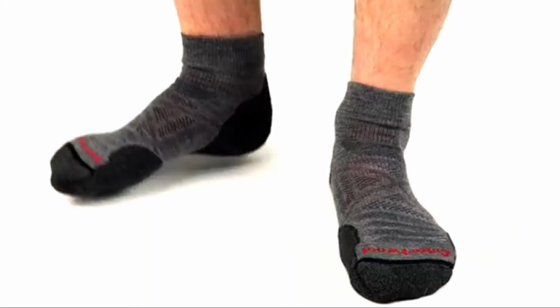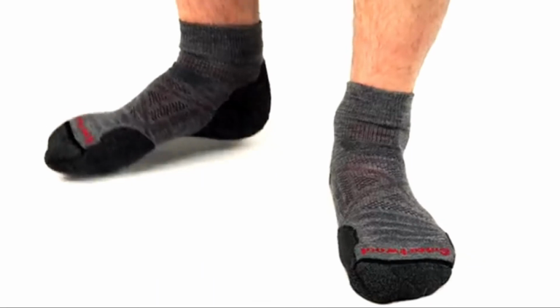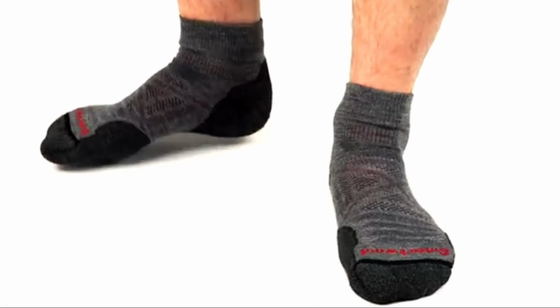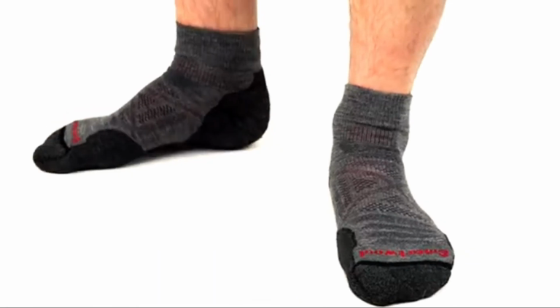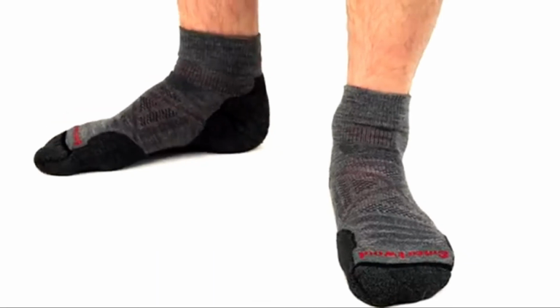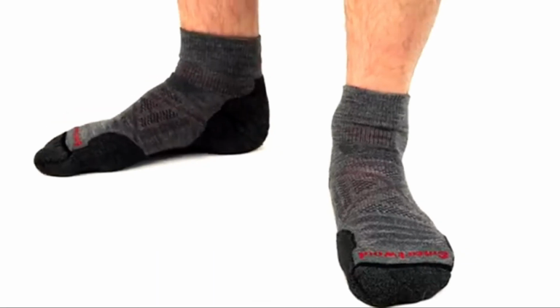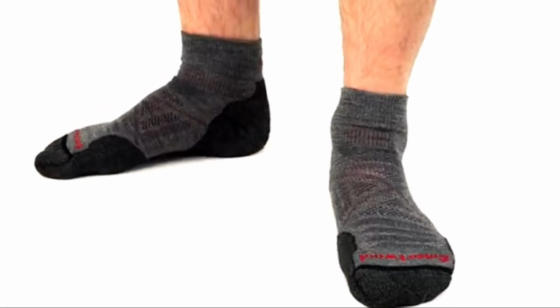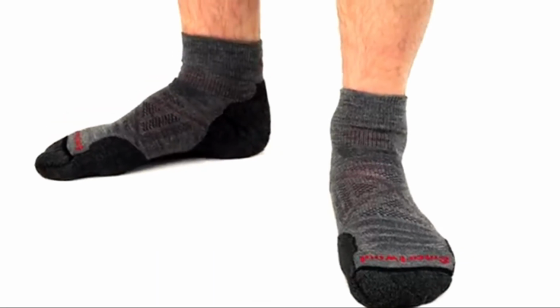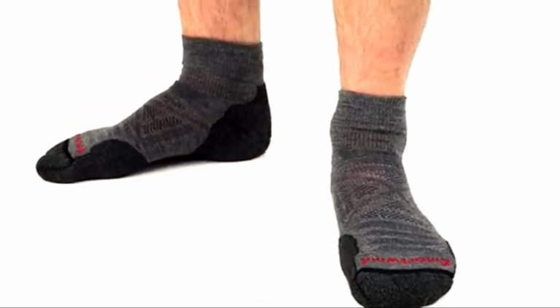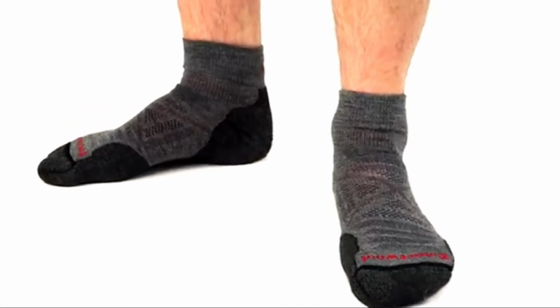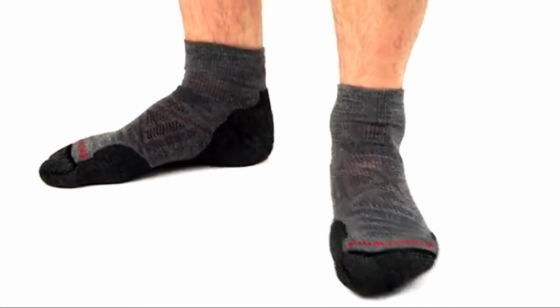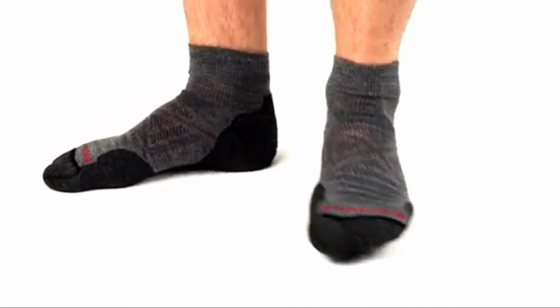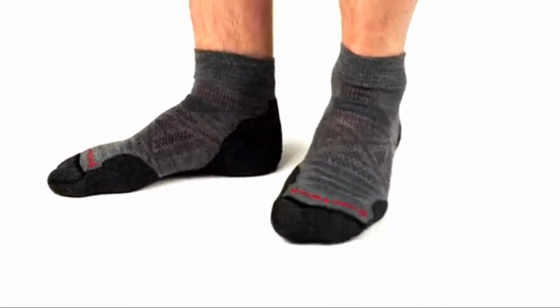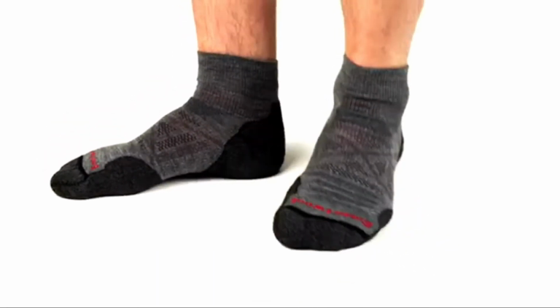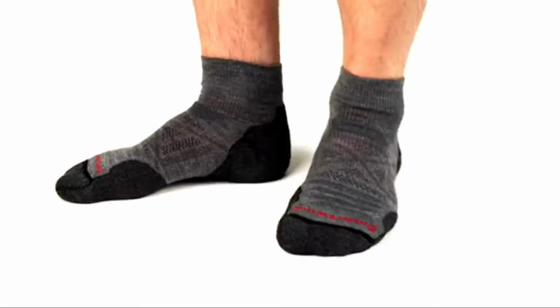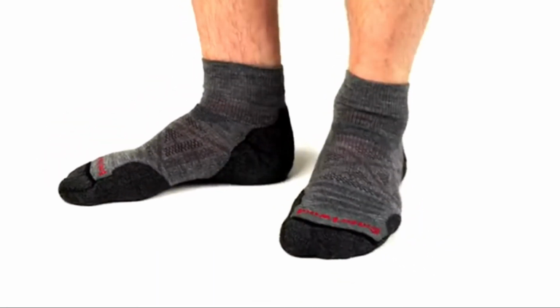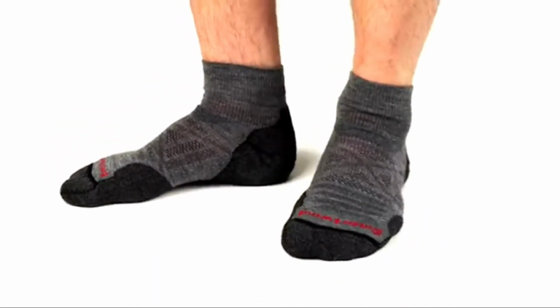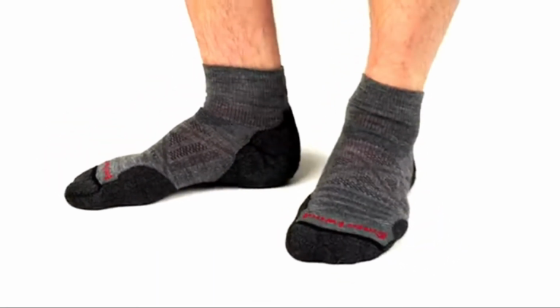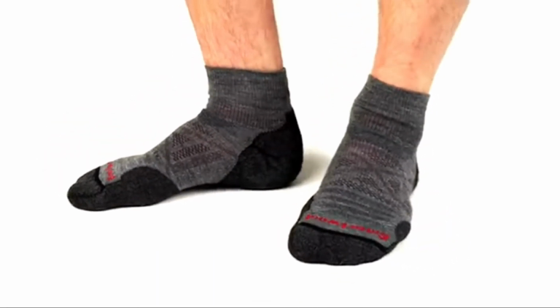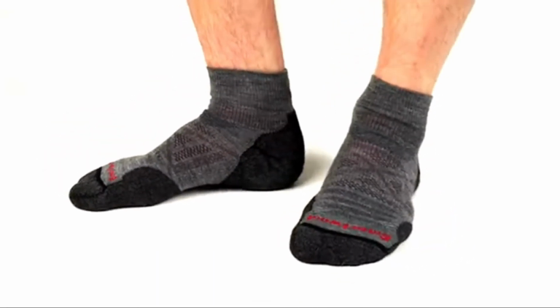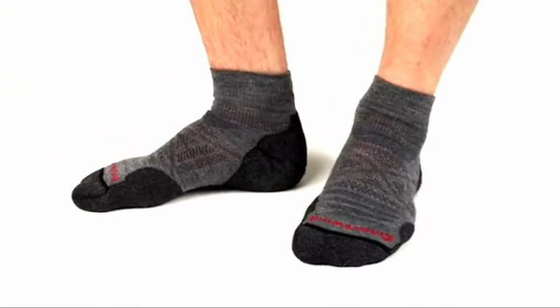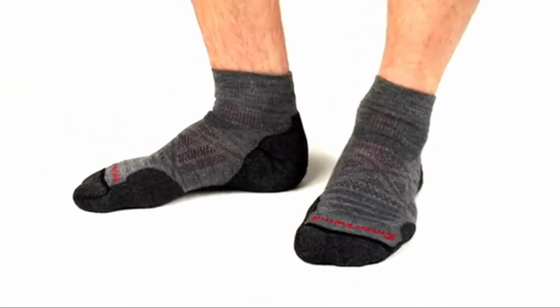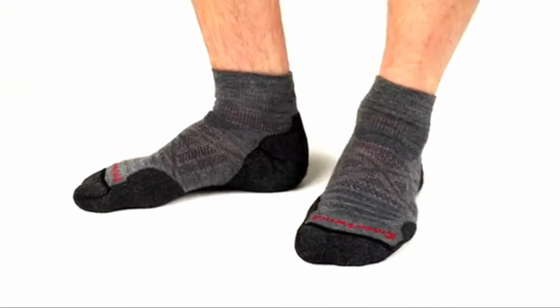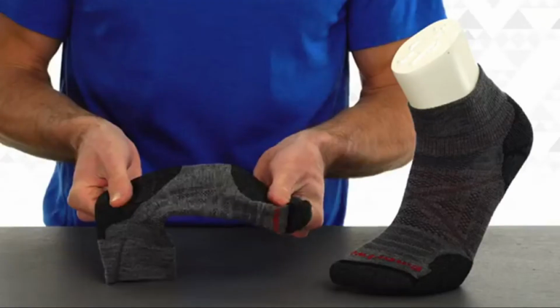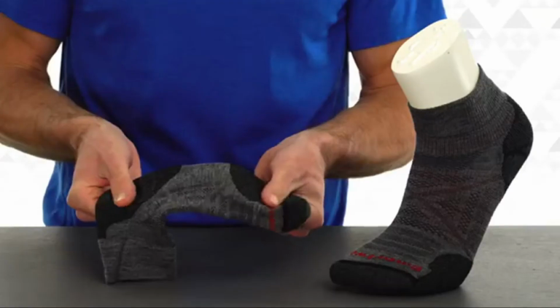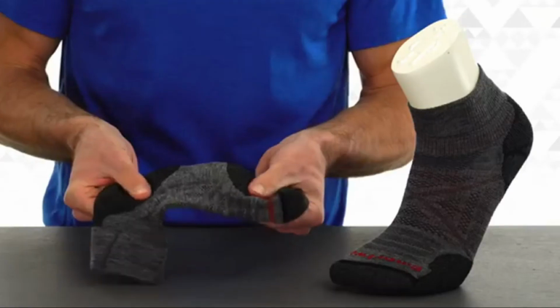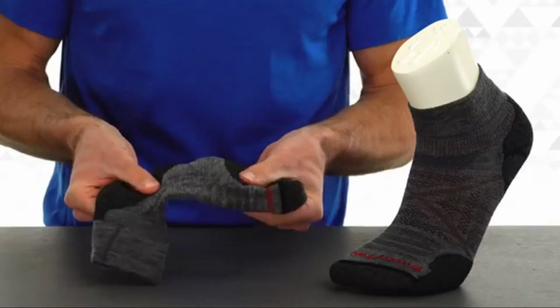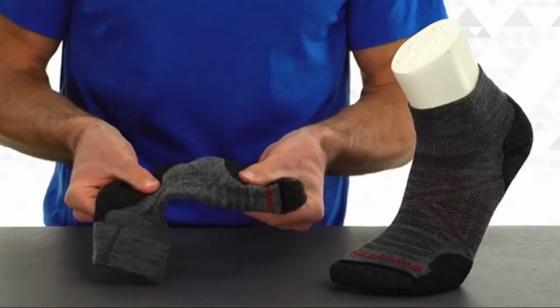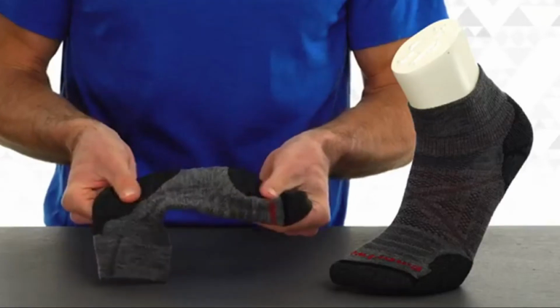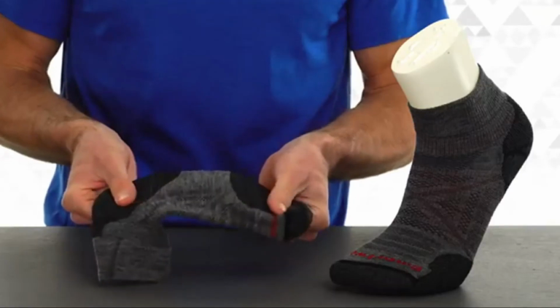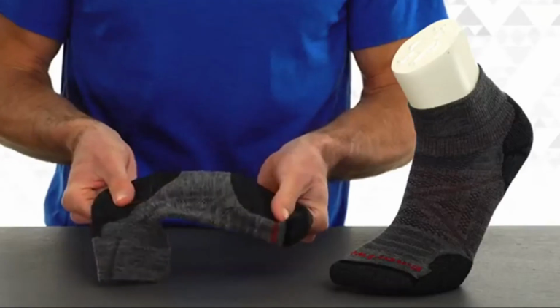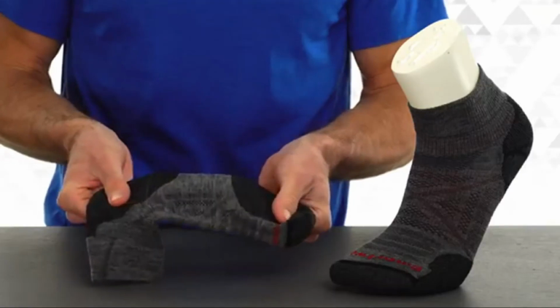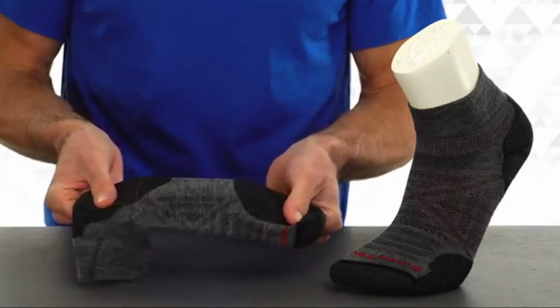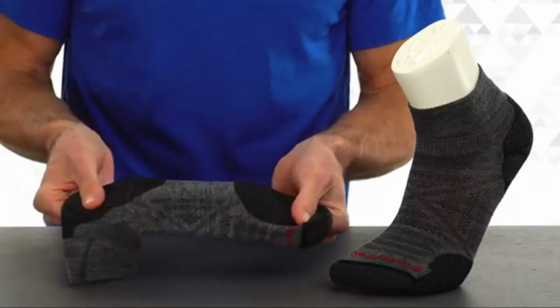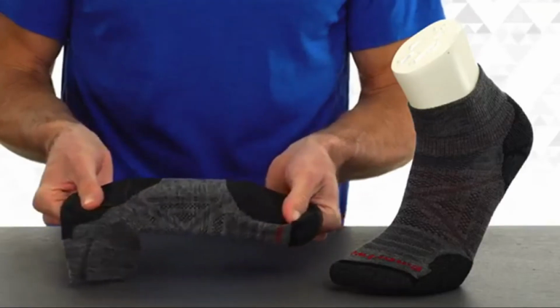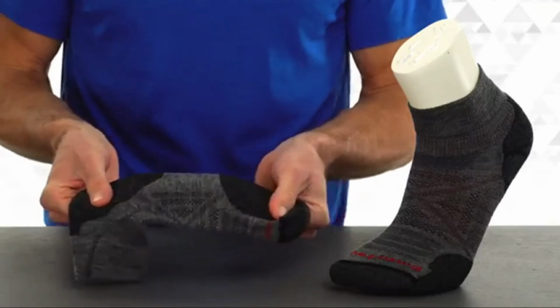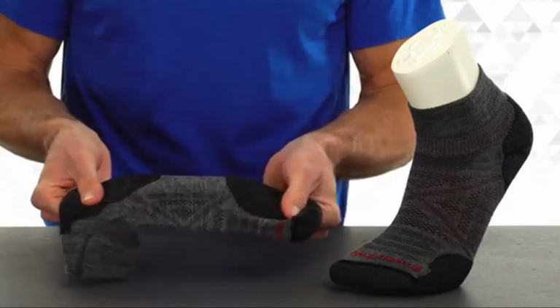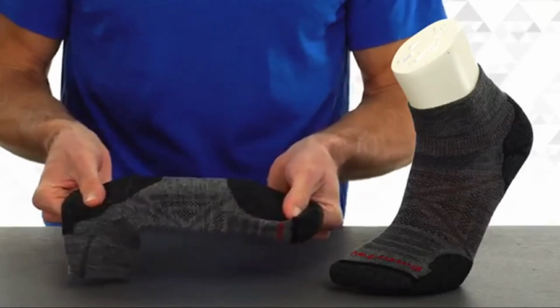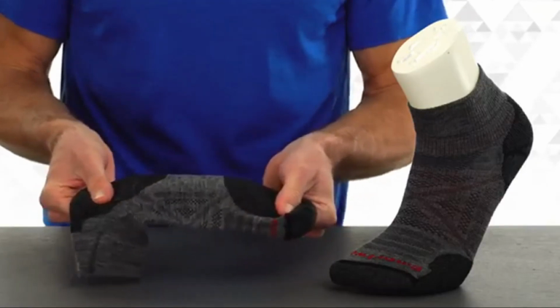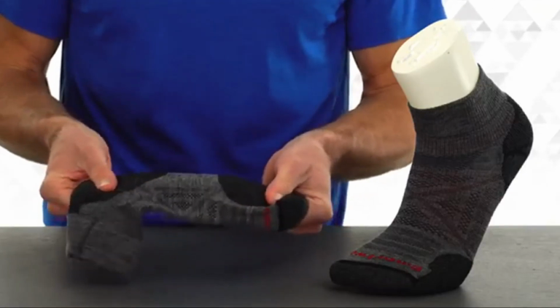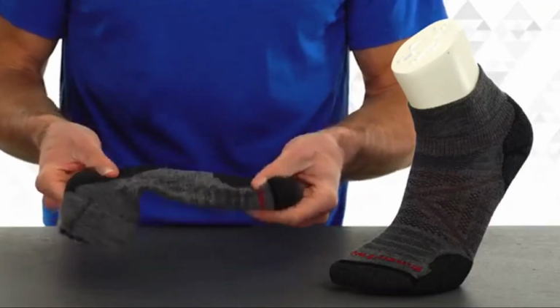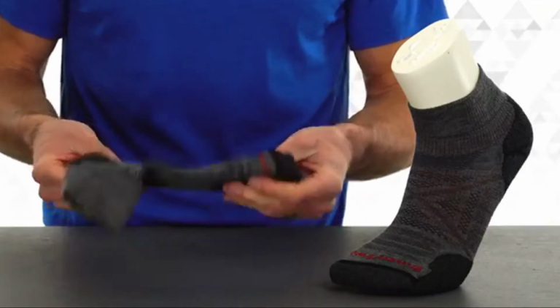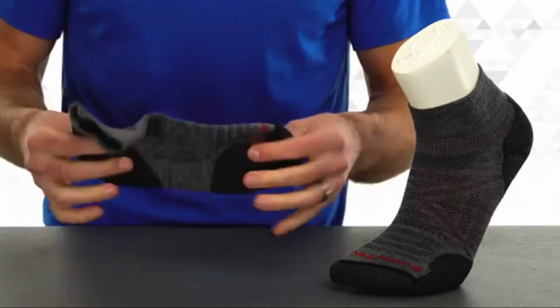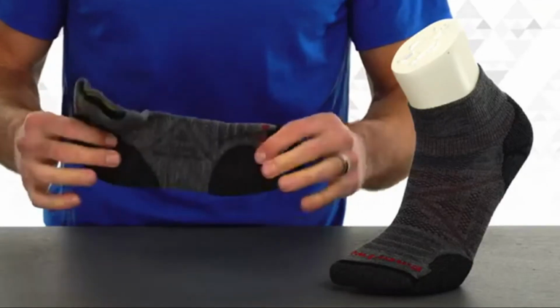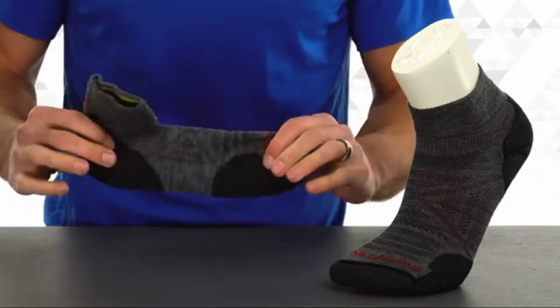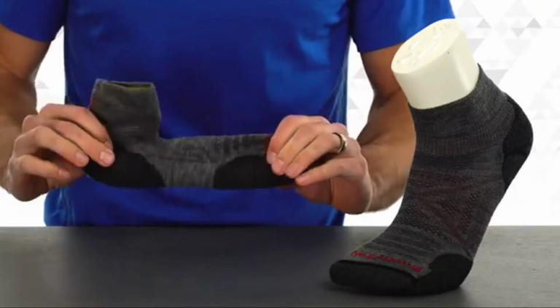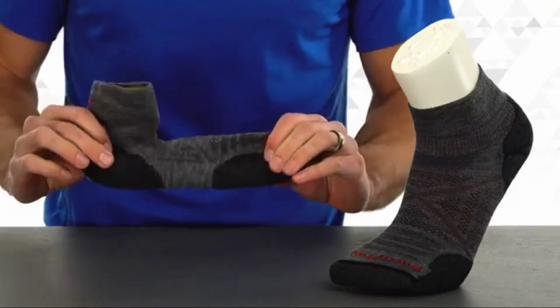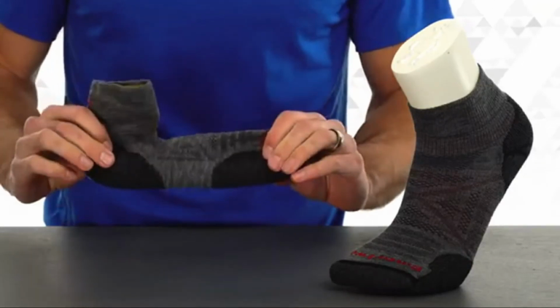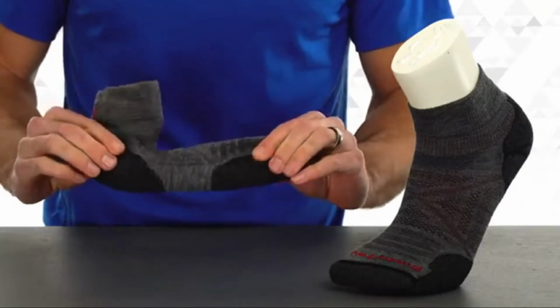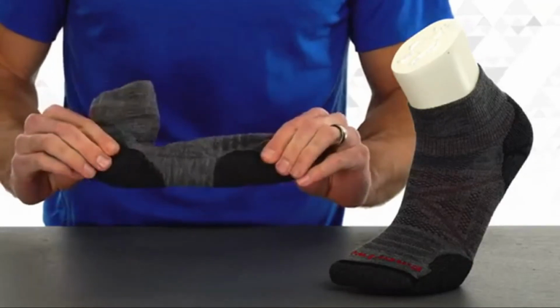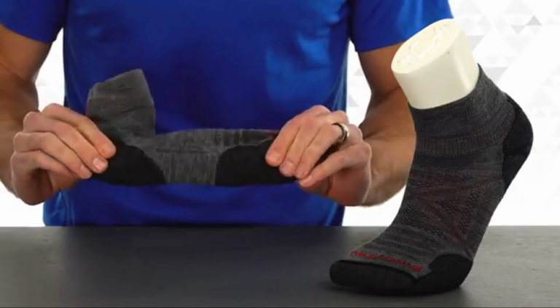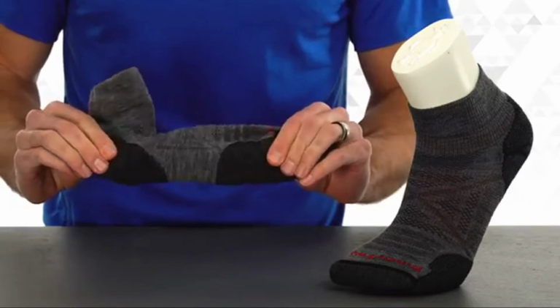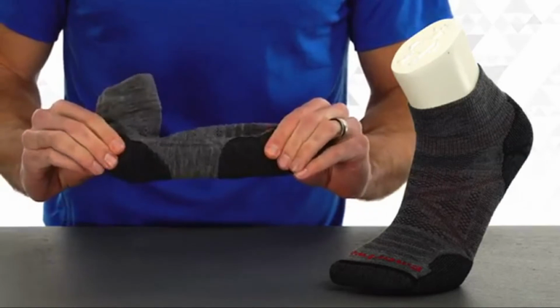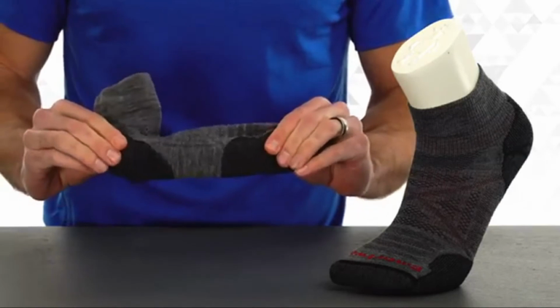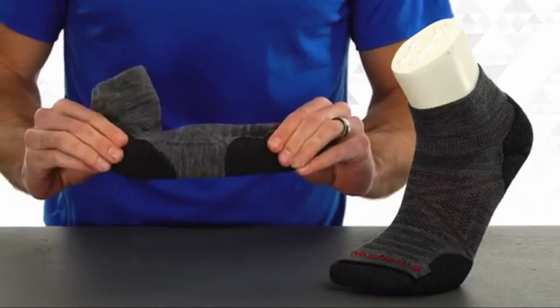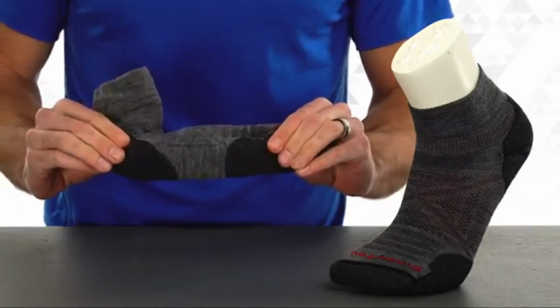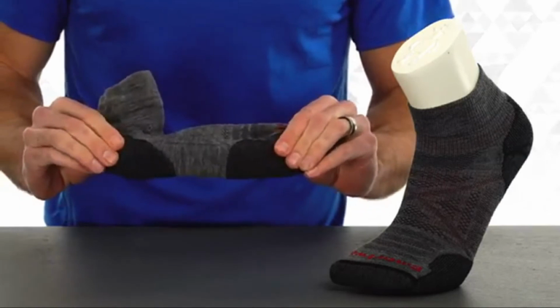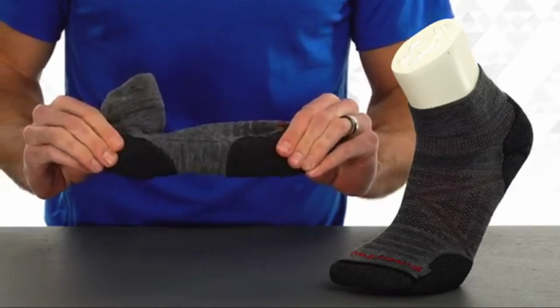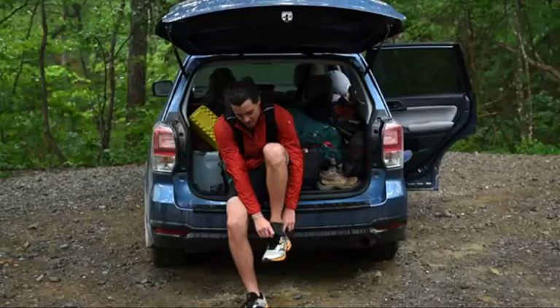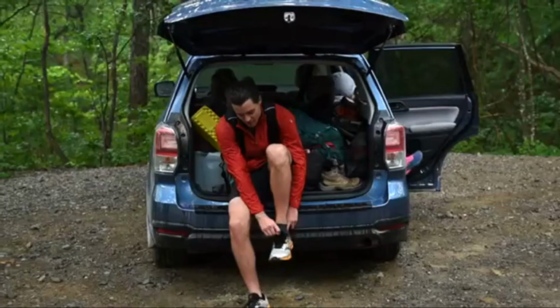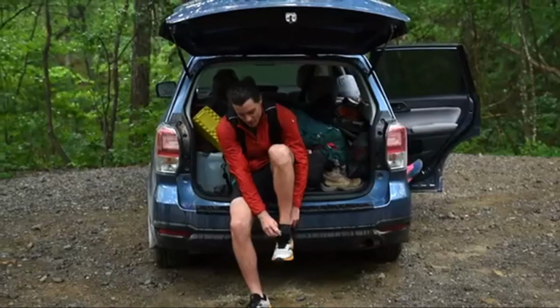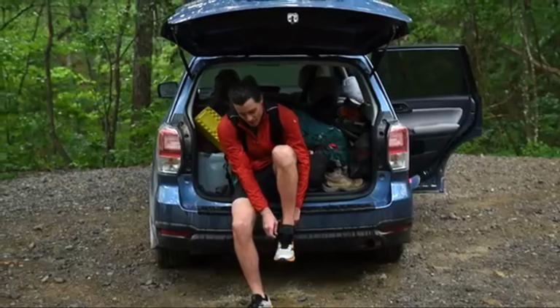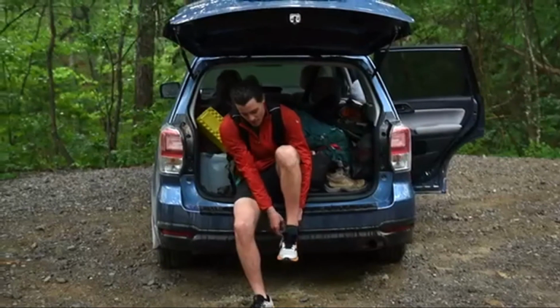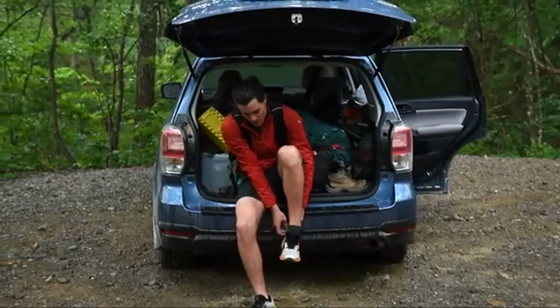Available in a variety of sizes and styles, plus cushioning options from ultra light to heavy, be sure to find a PhD sock for you and each of your favorite activities.